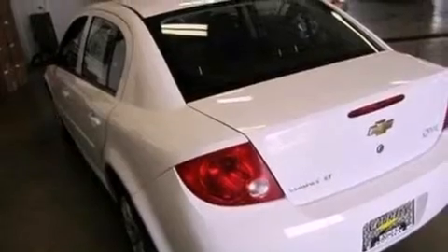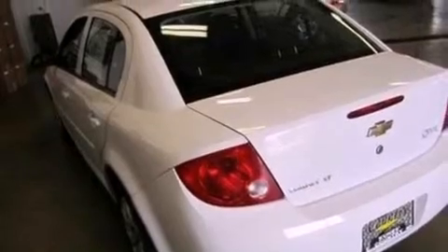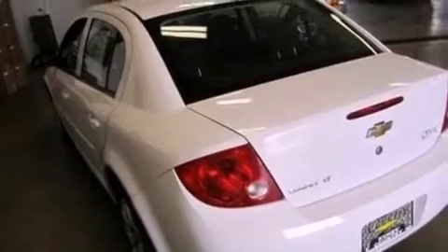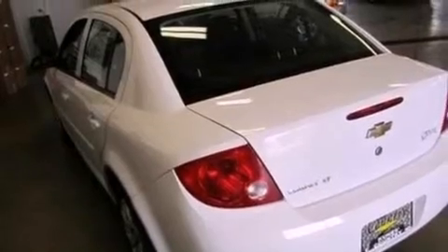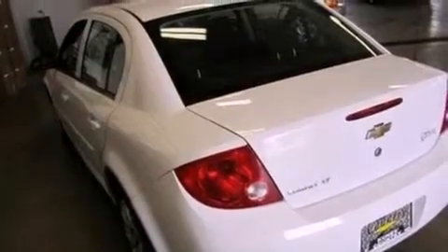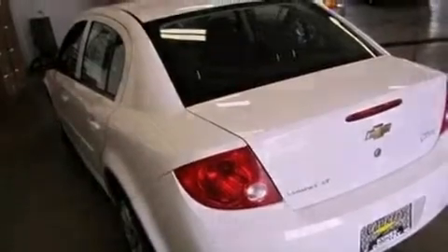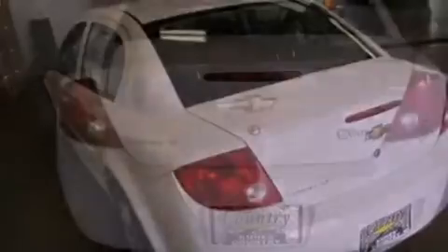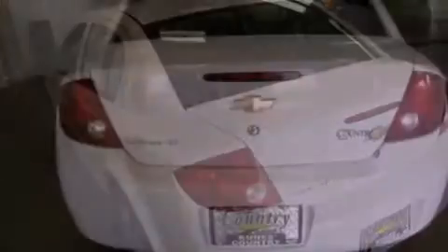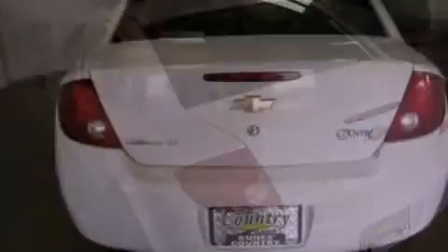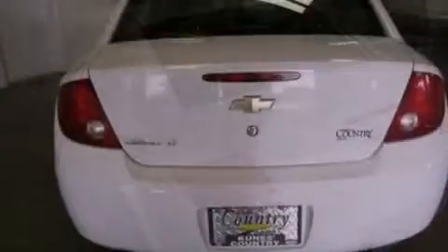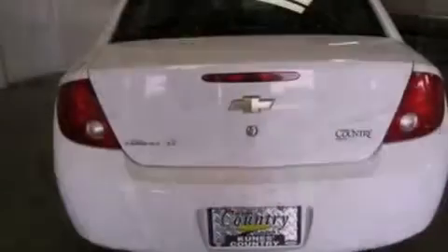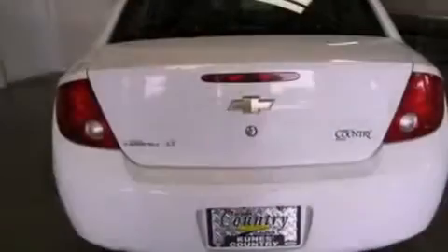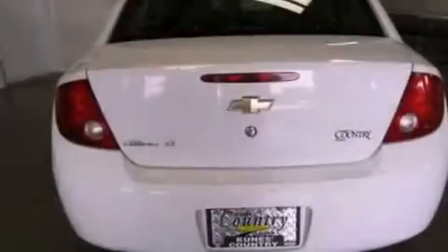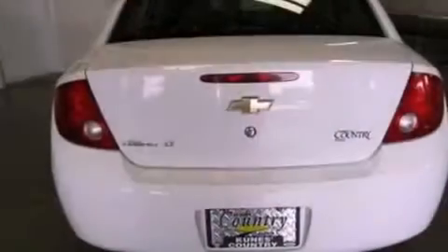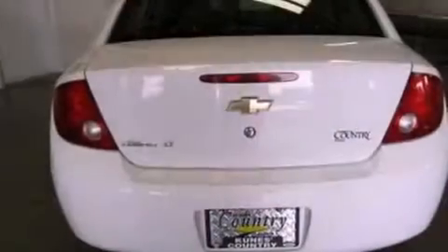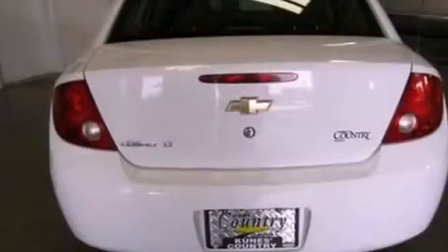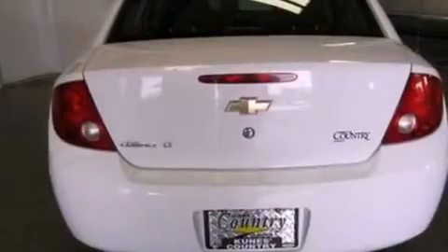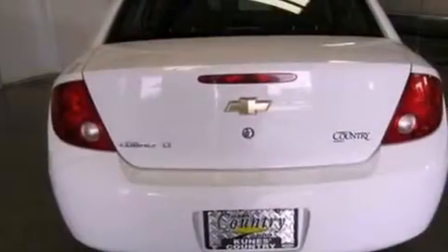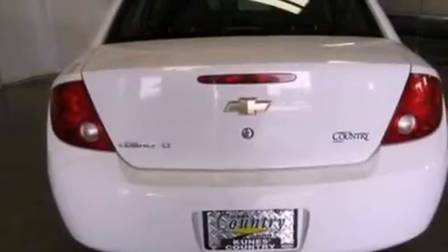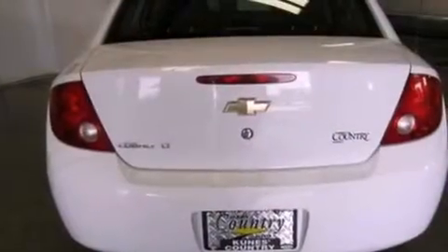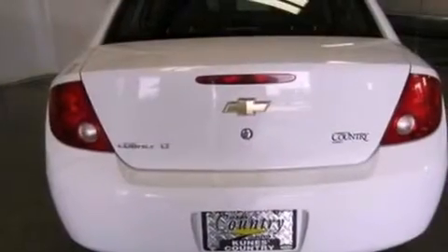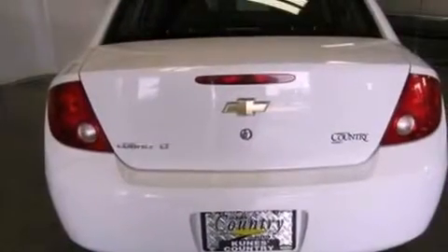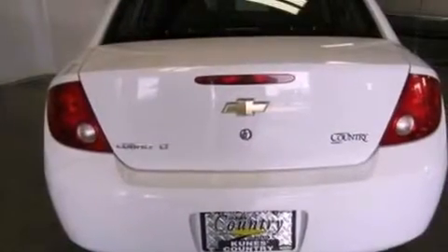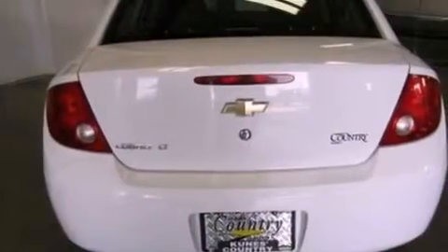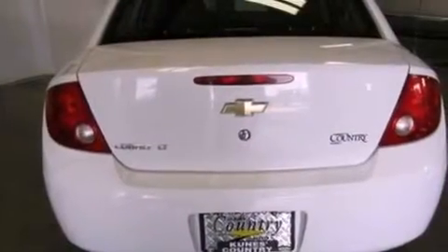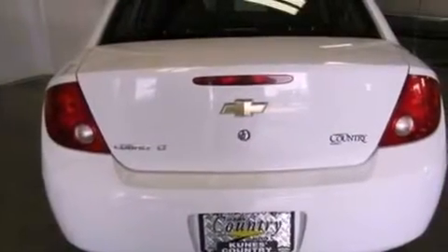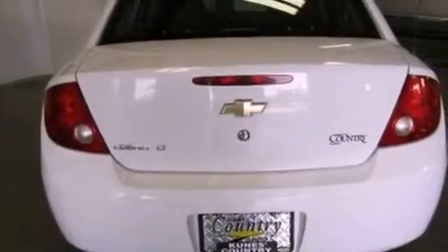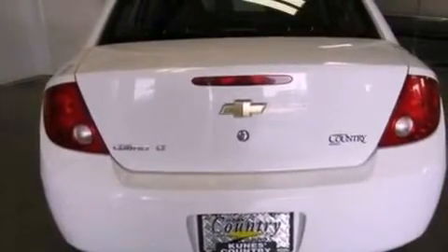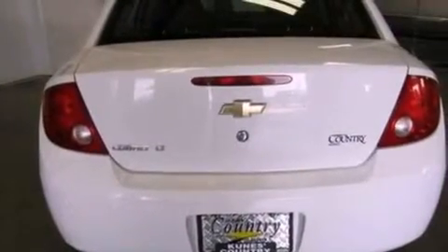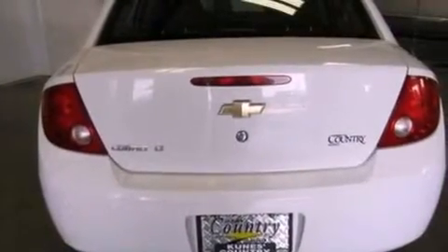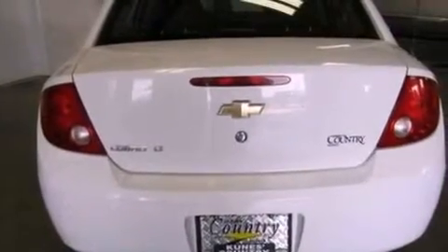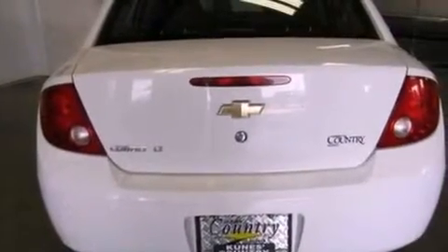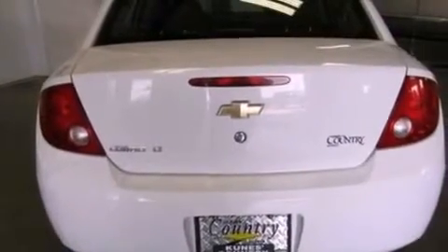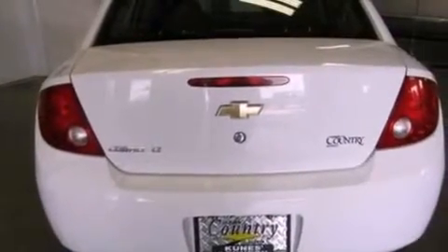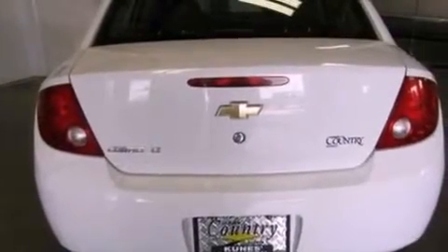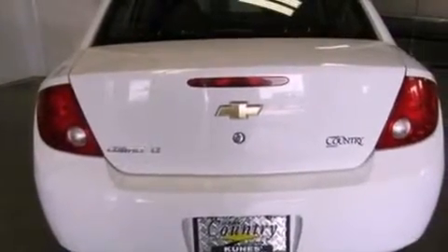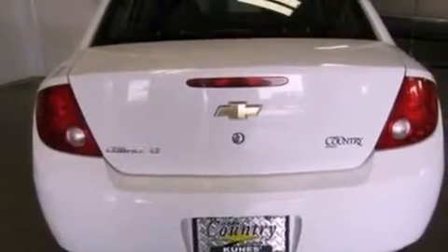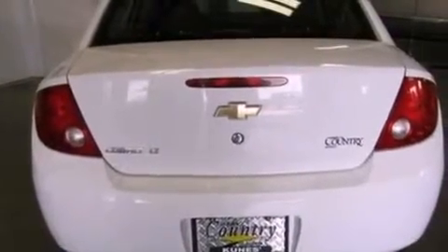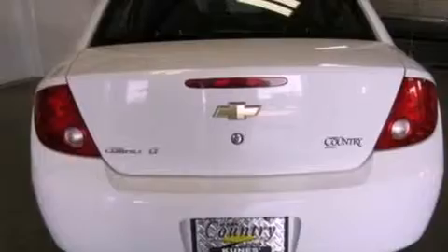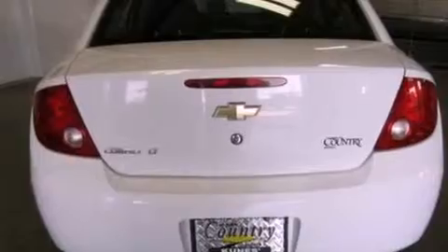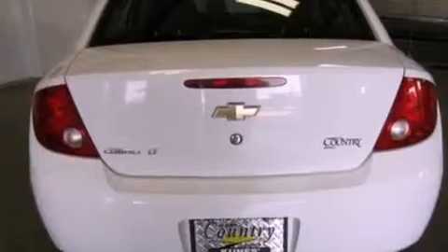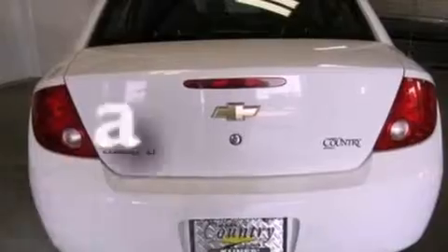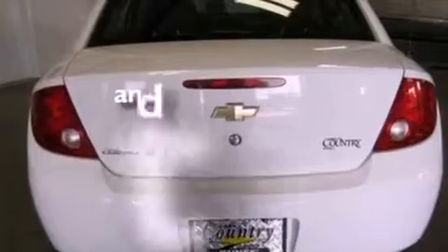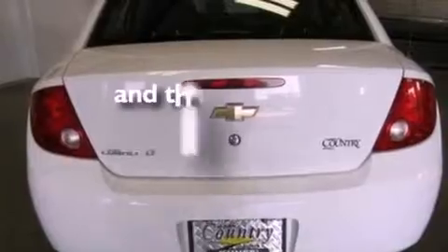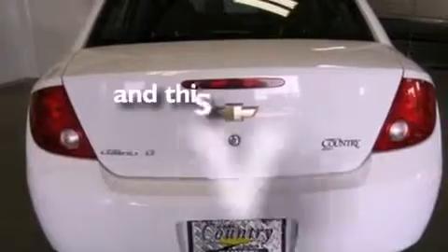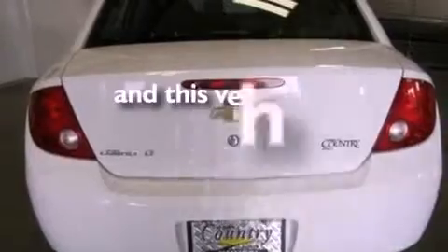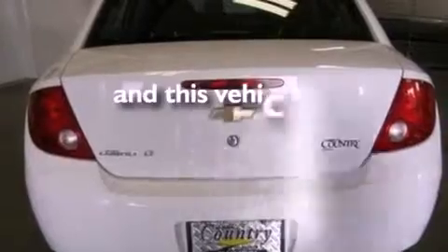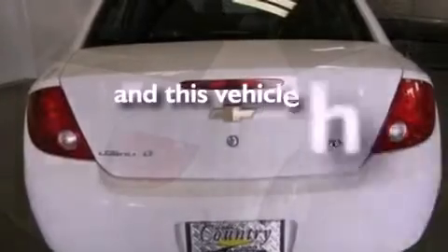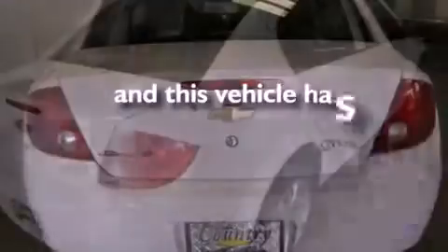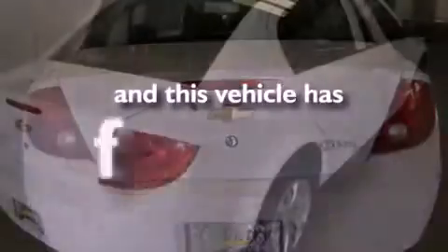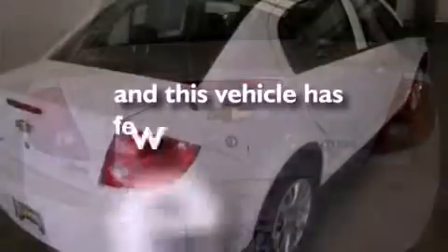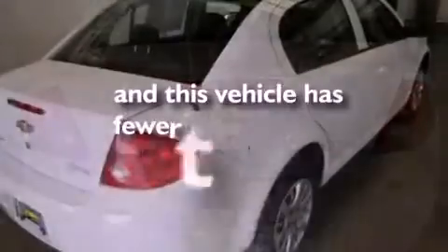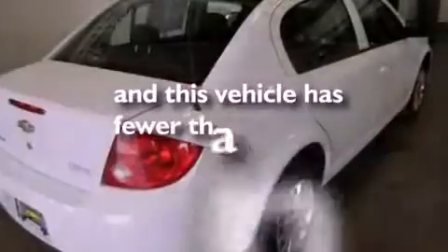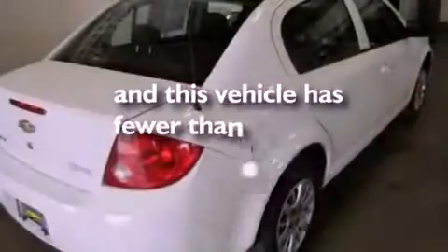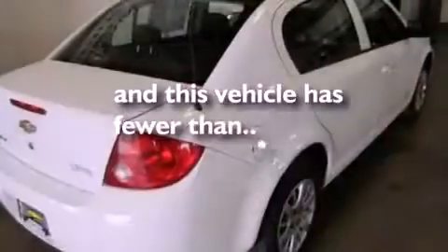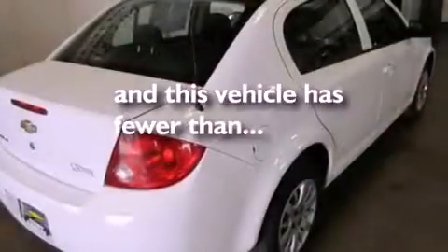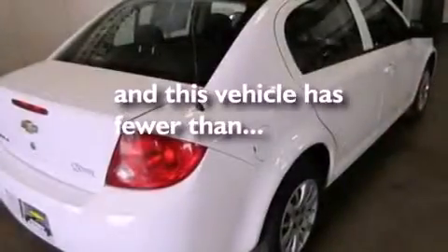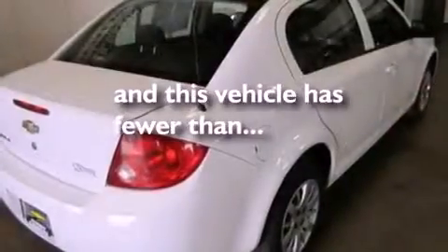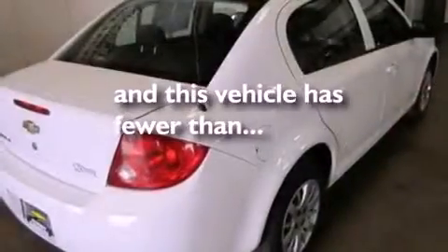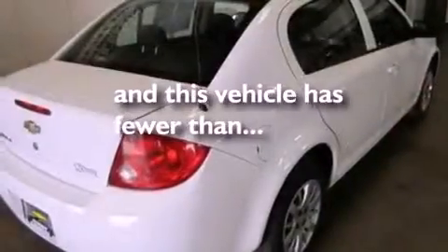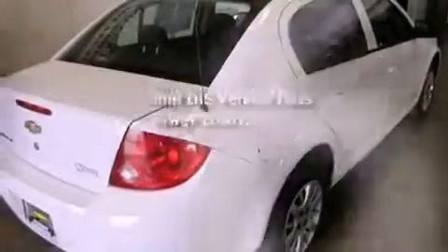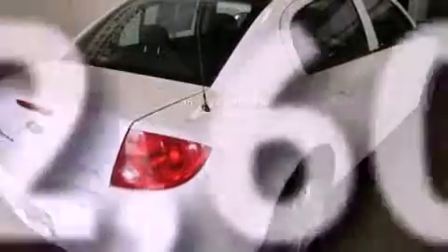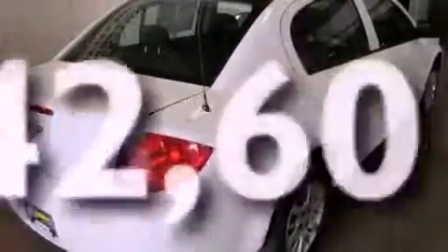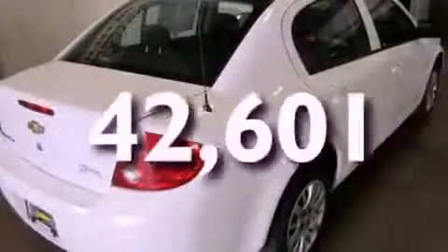Privacy glass, dusk-sensing headlights, air conditioning, and this vehicle has less than 43,000 miles.